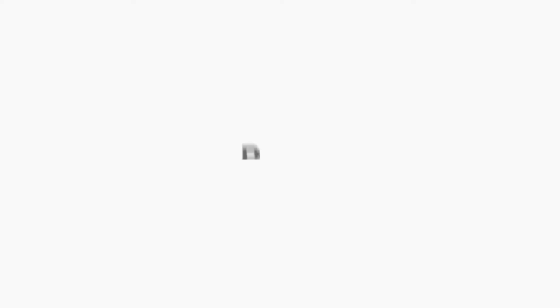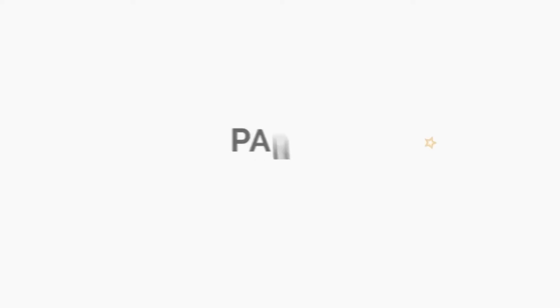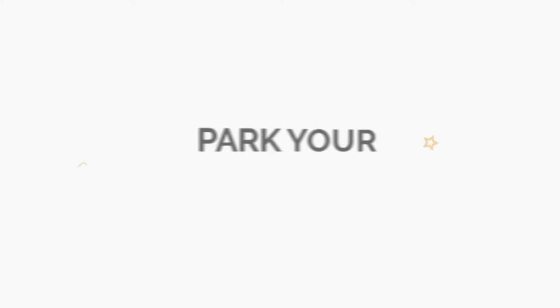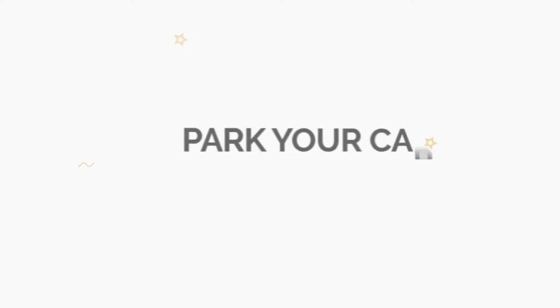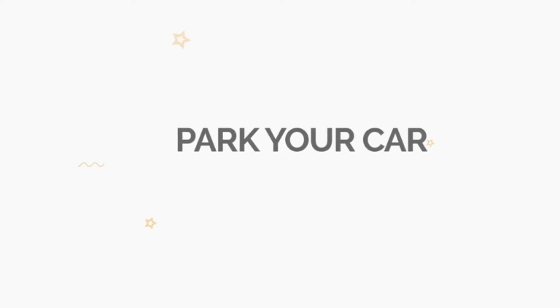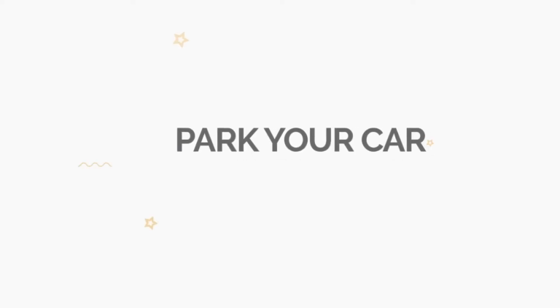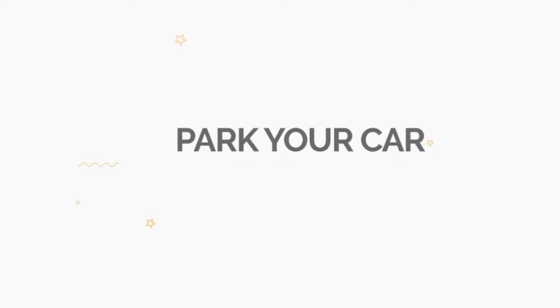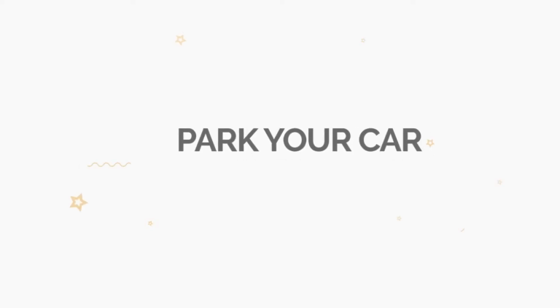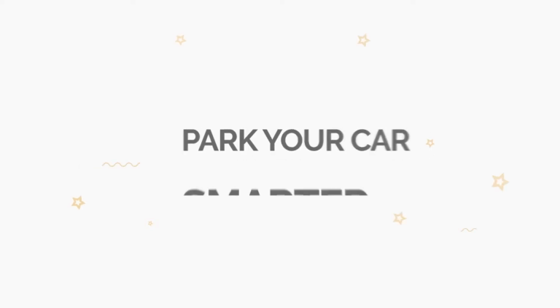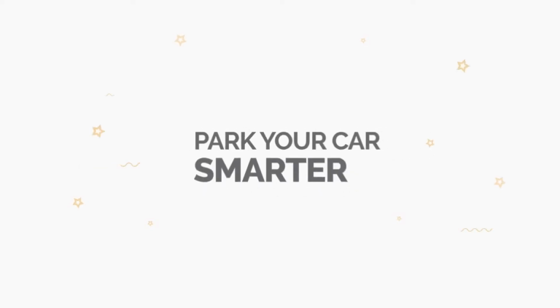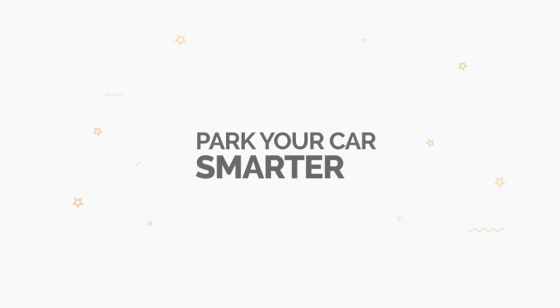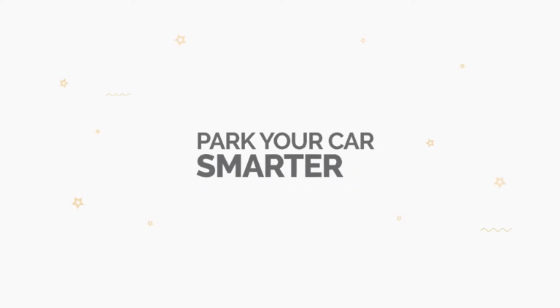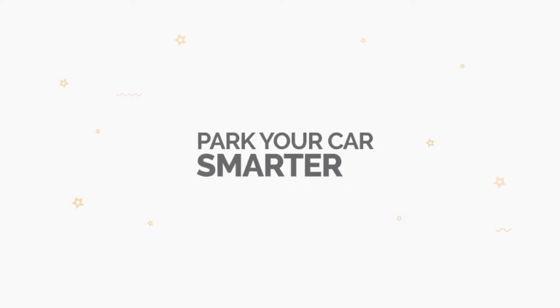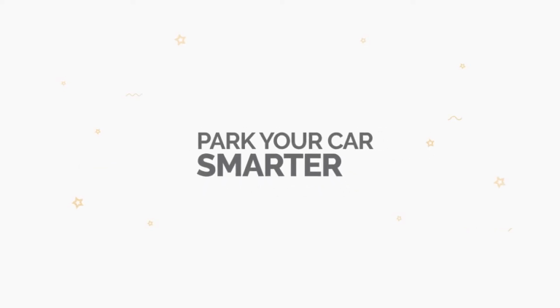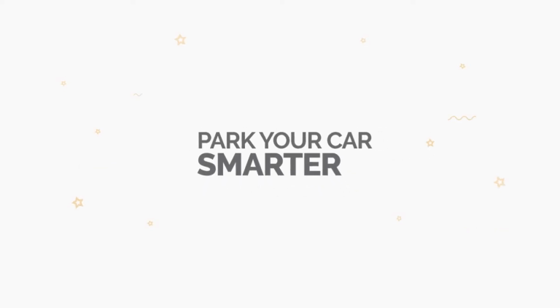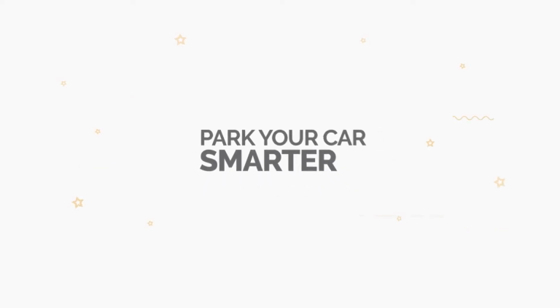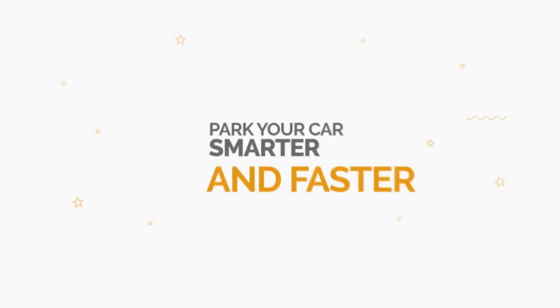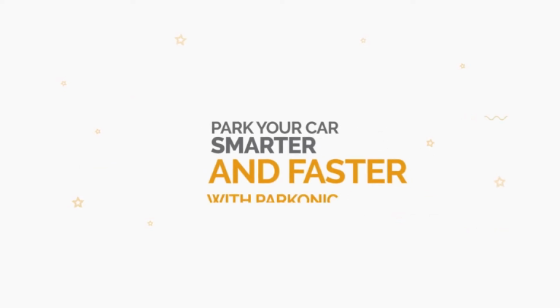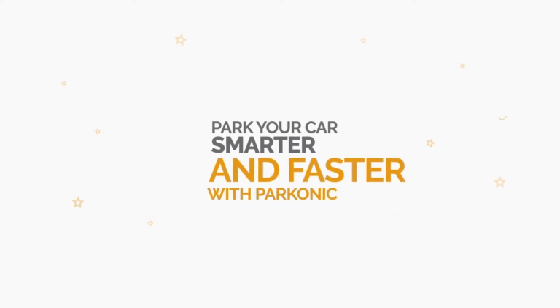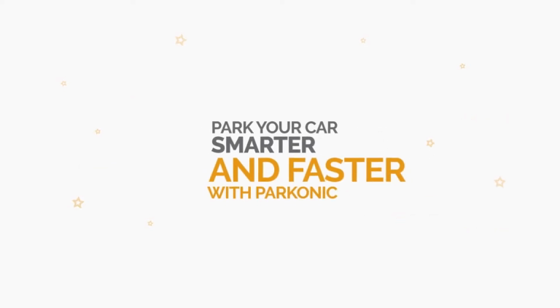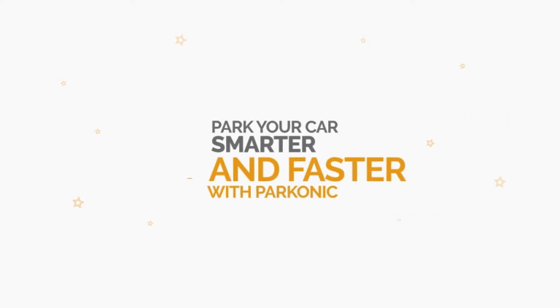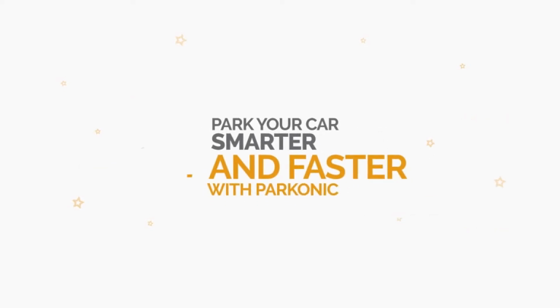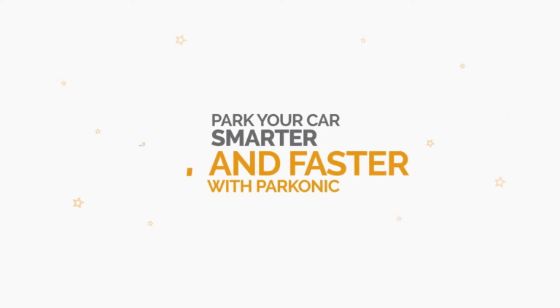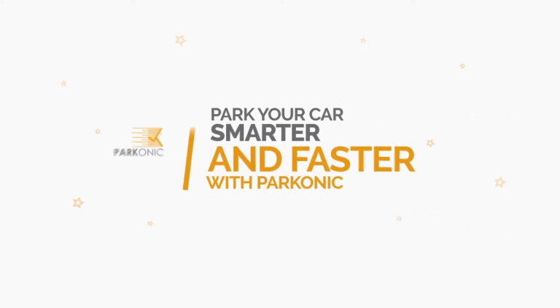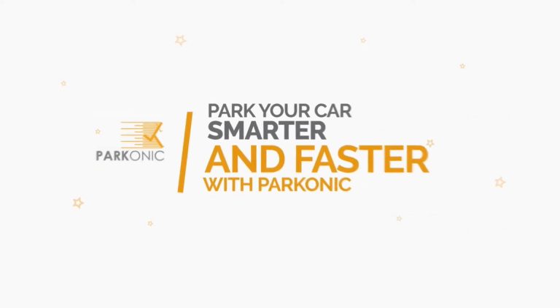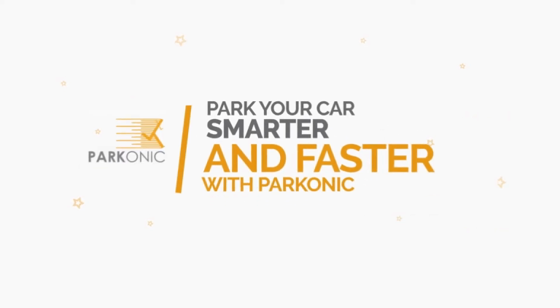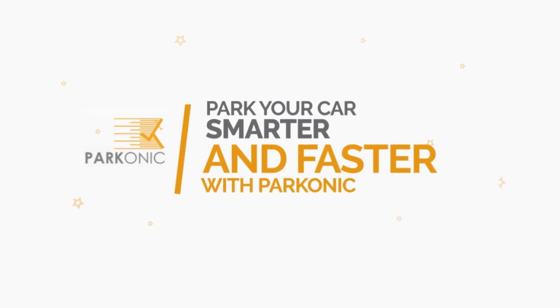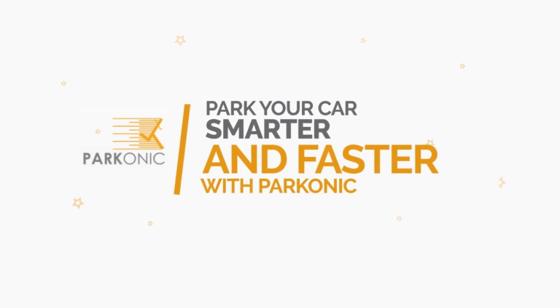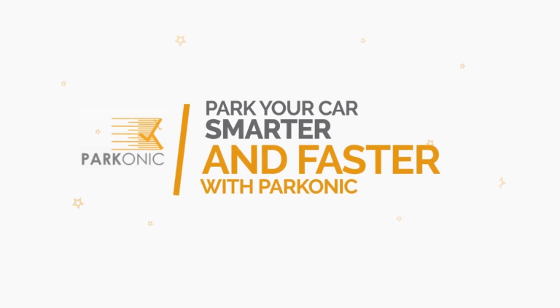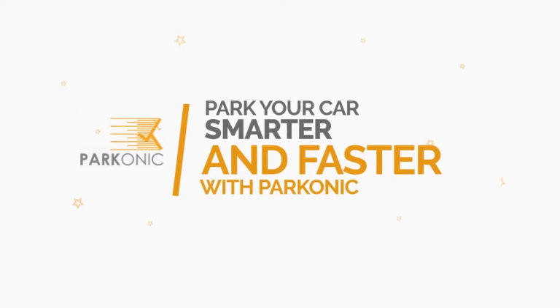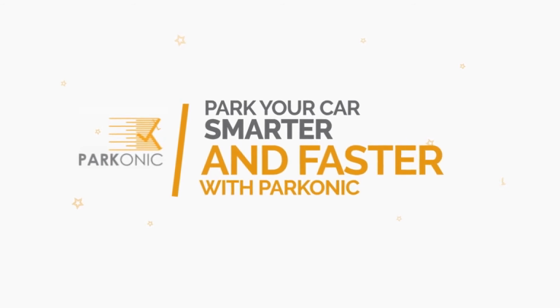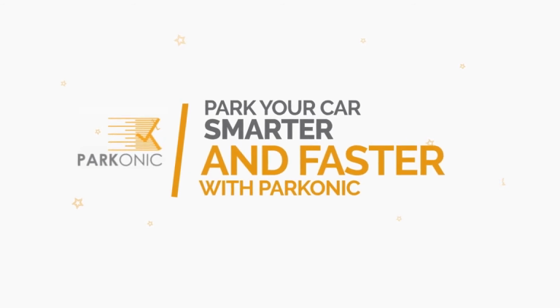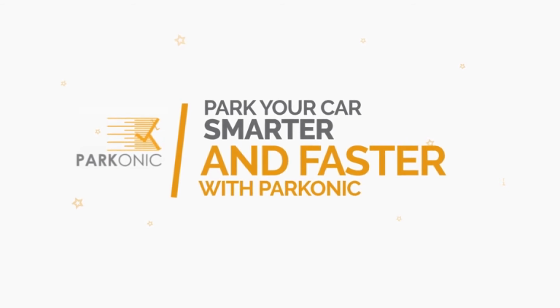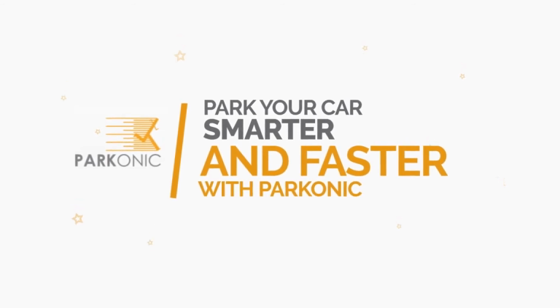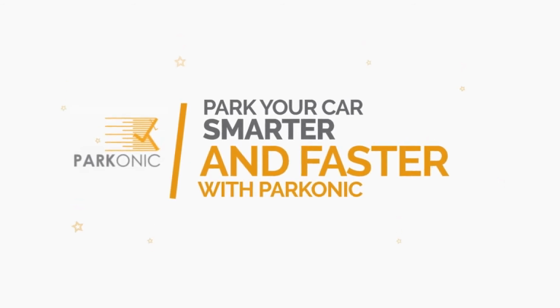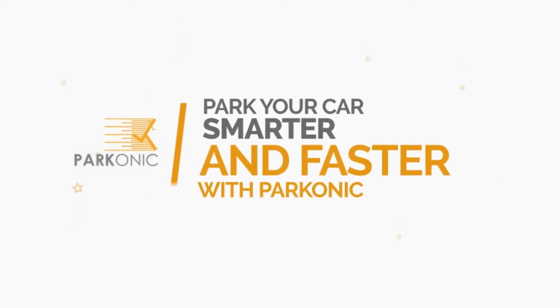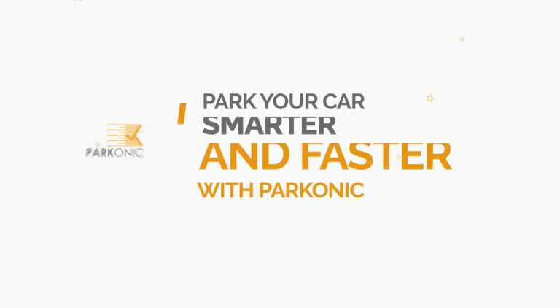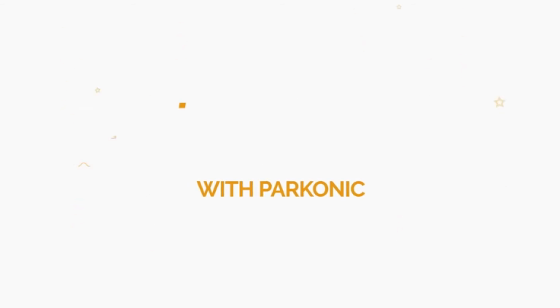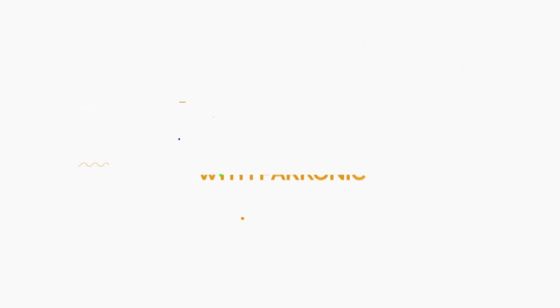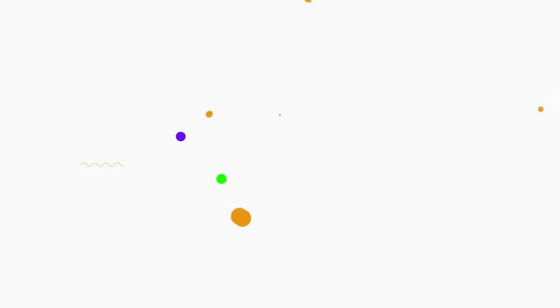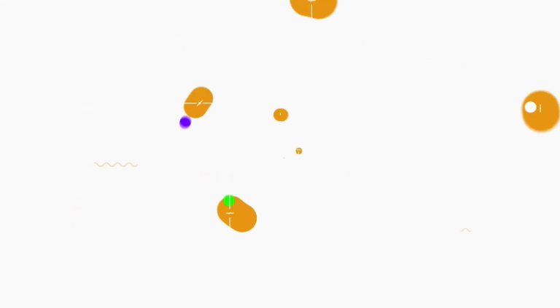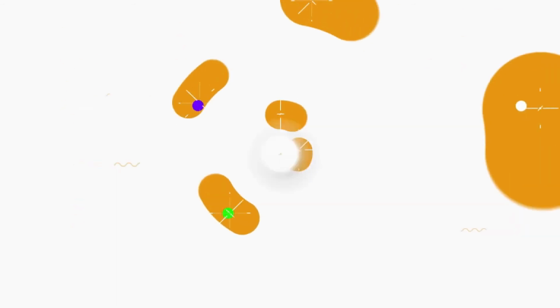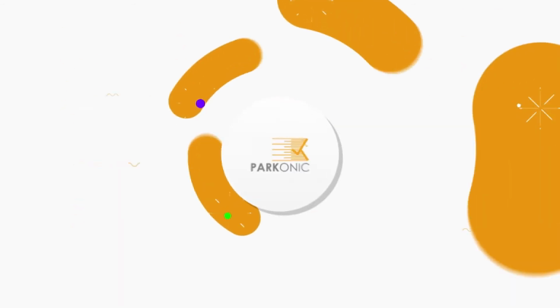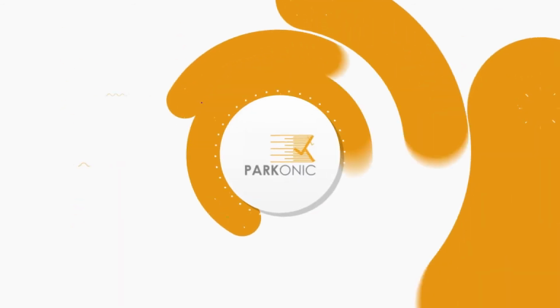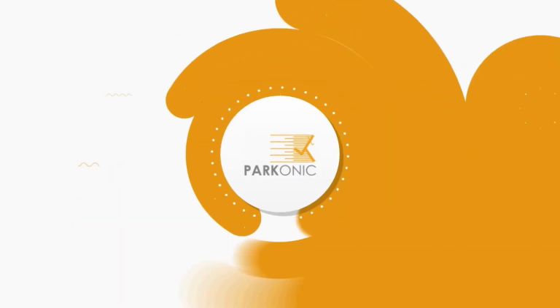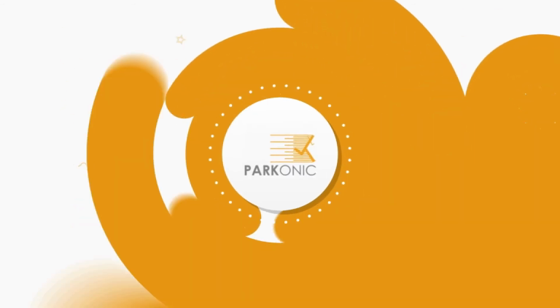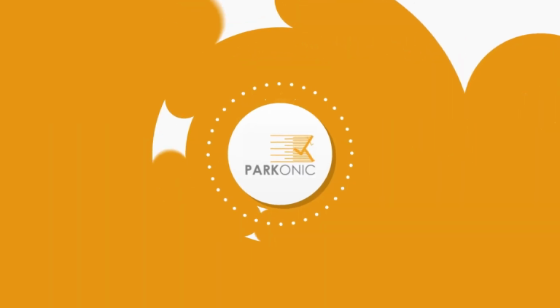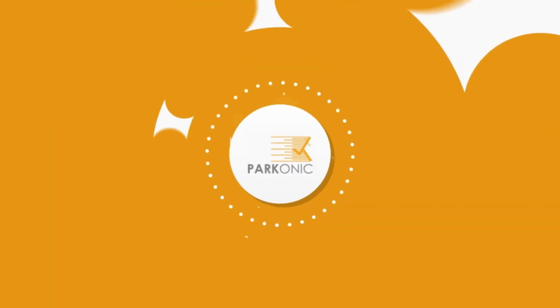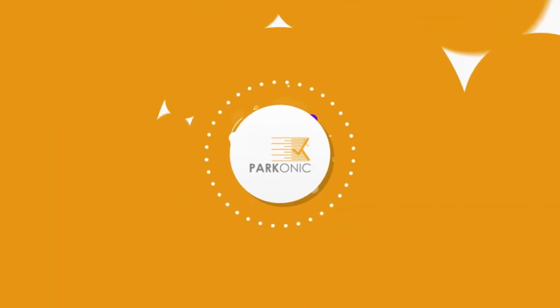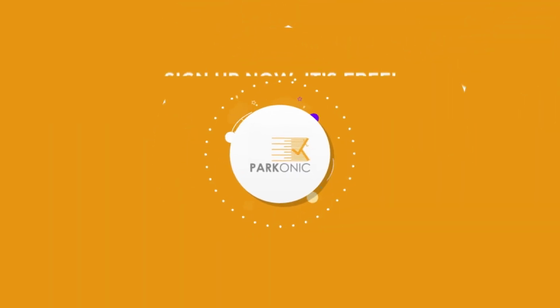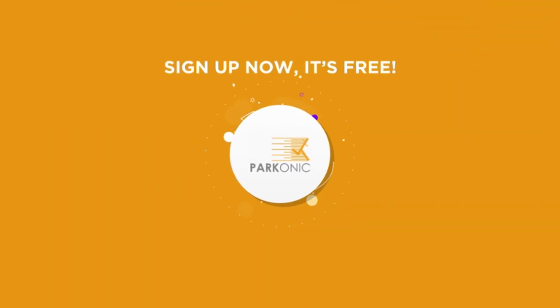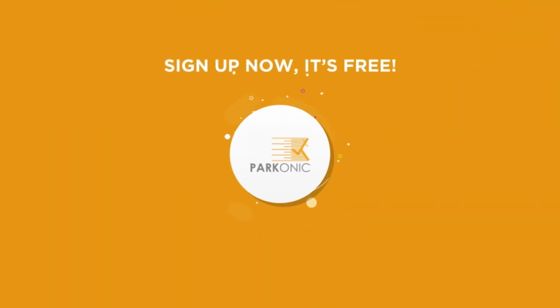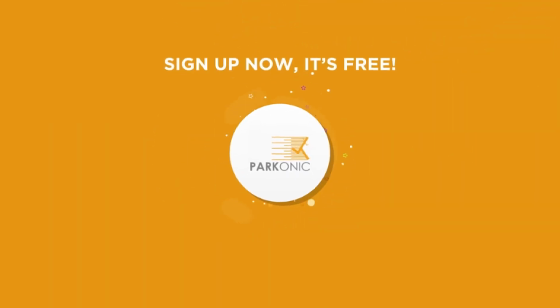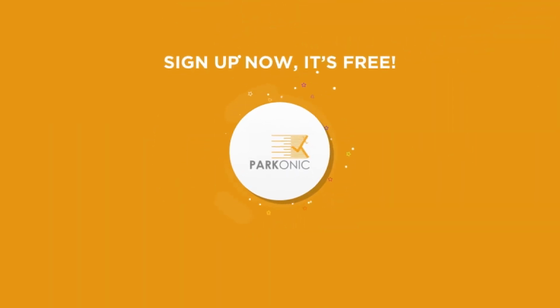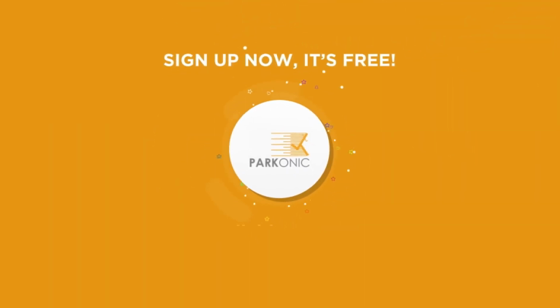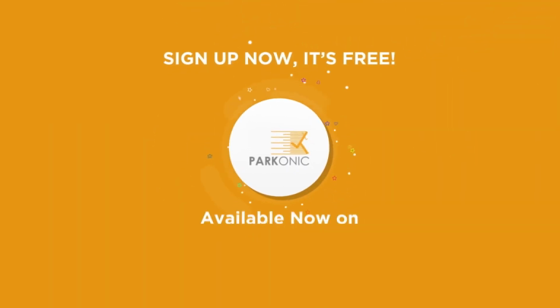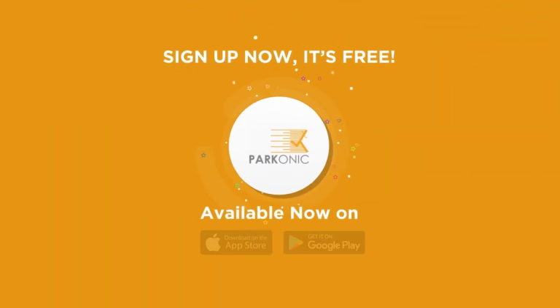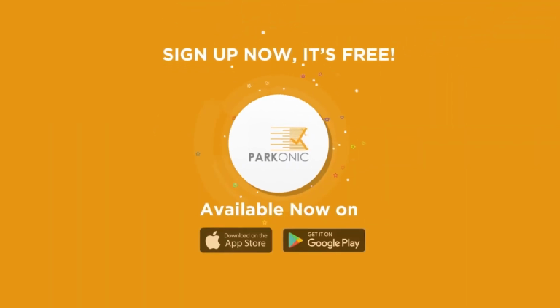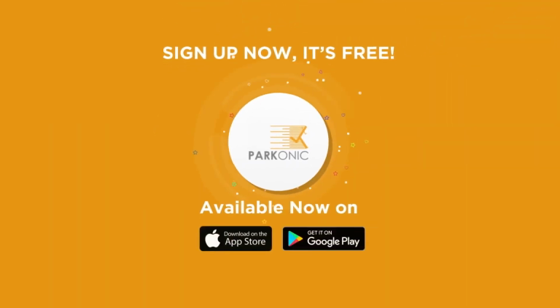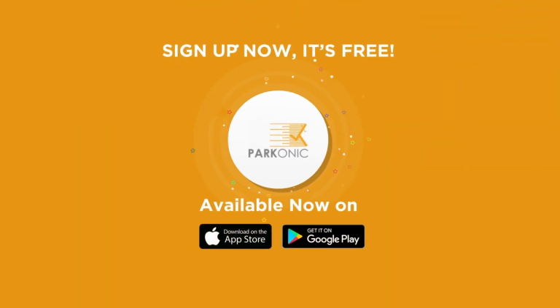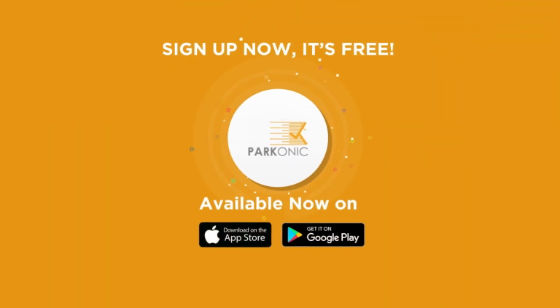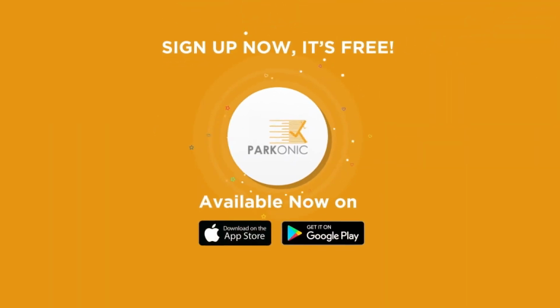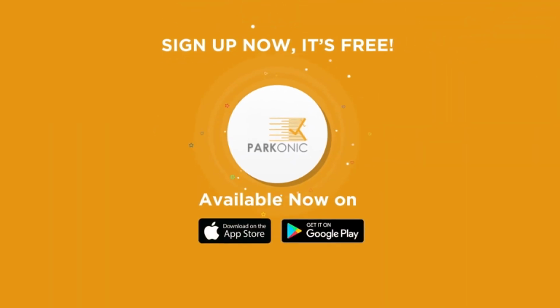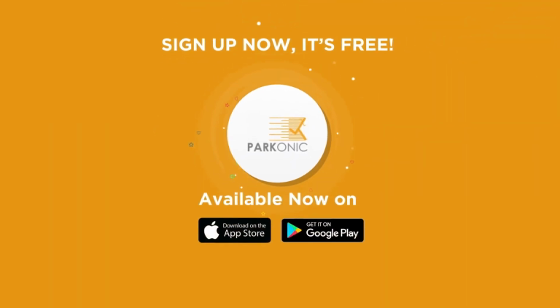Park your car smarter and faster with Parkonic. Sign up now — it's free.